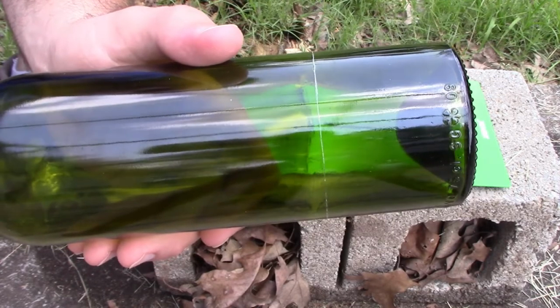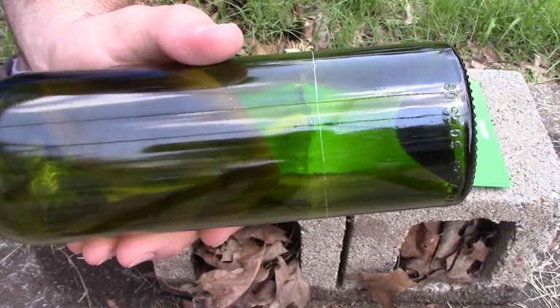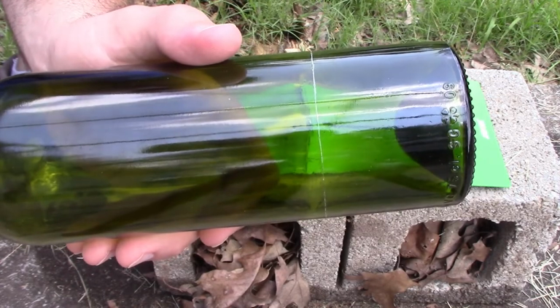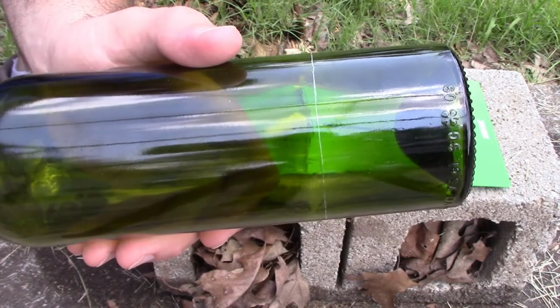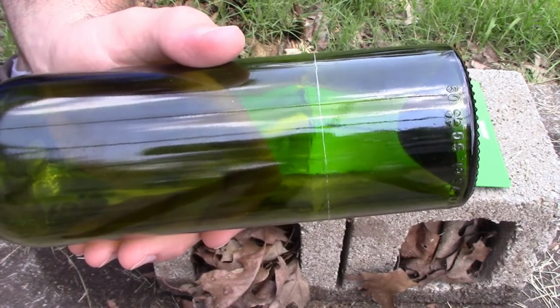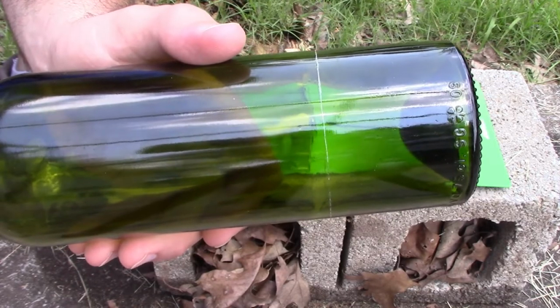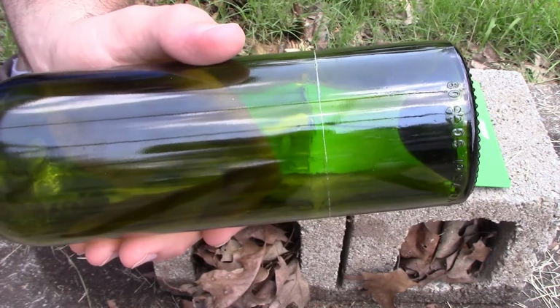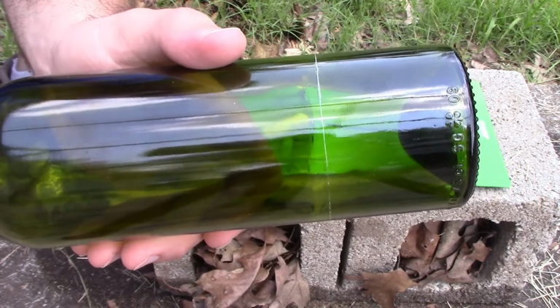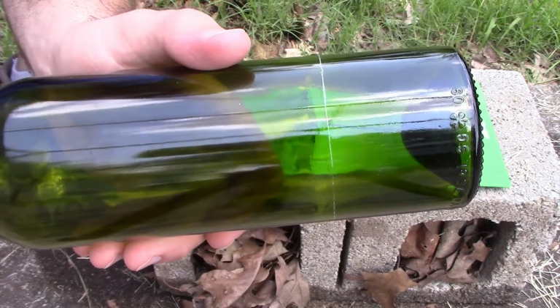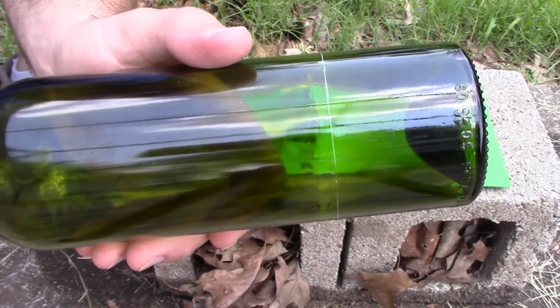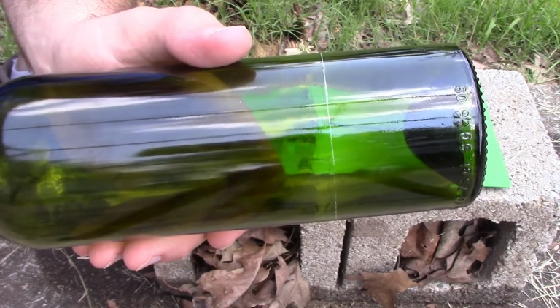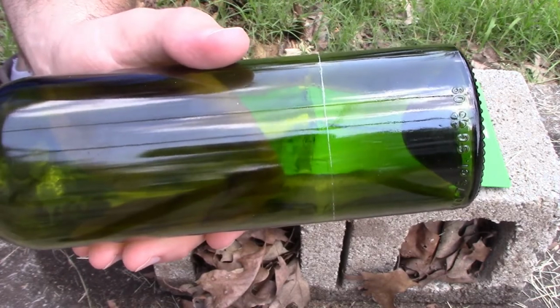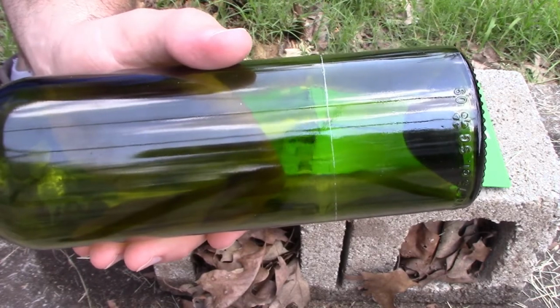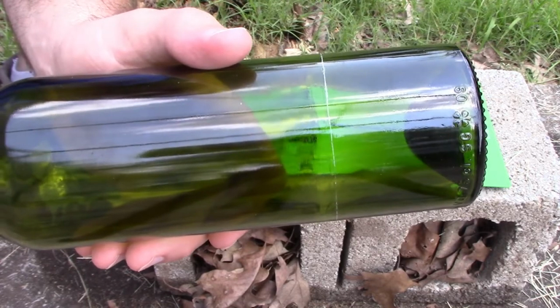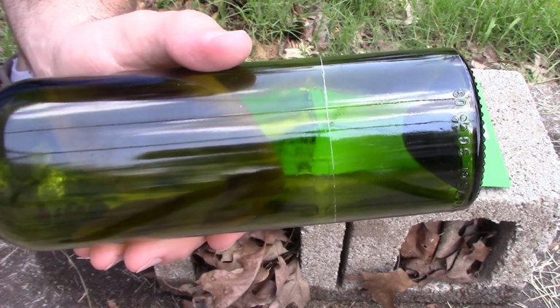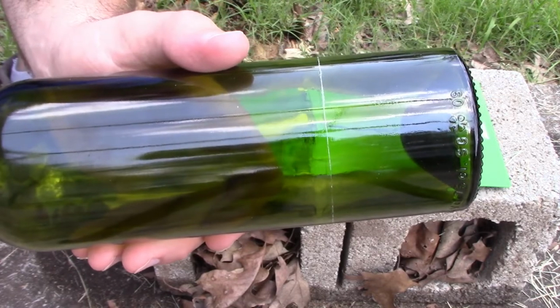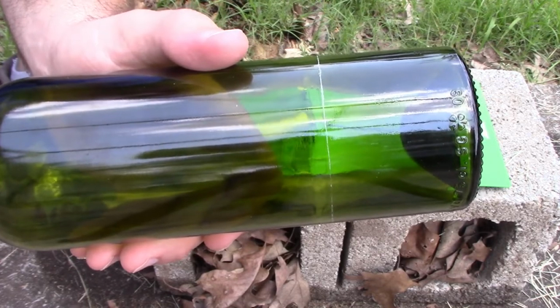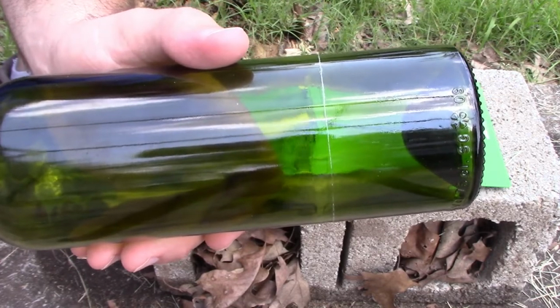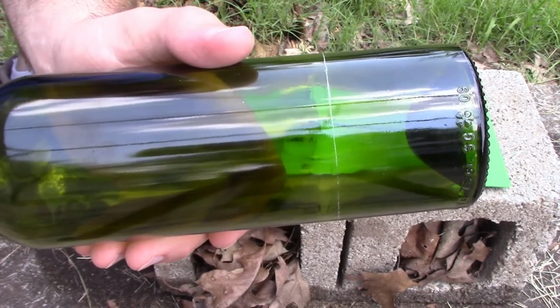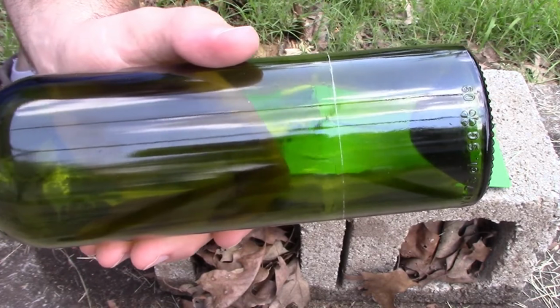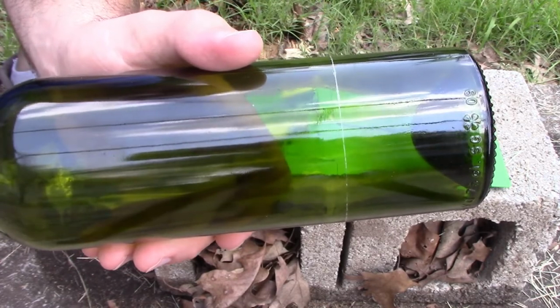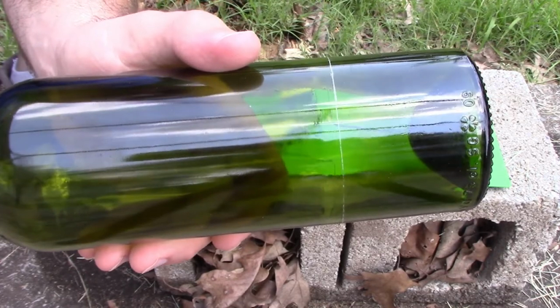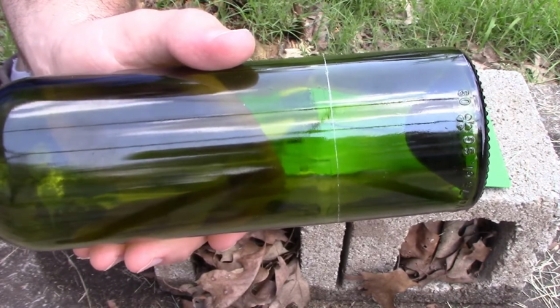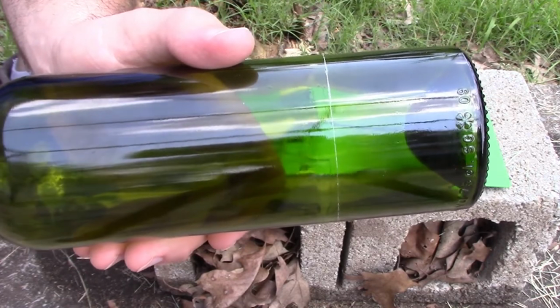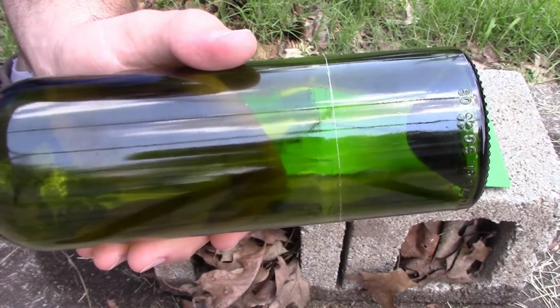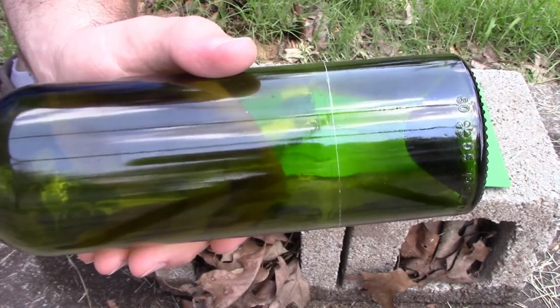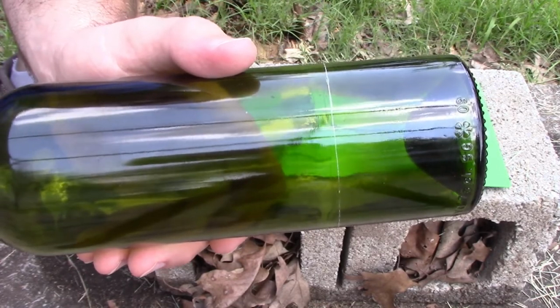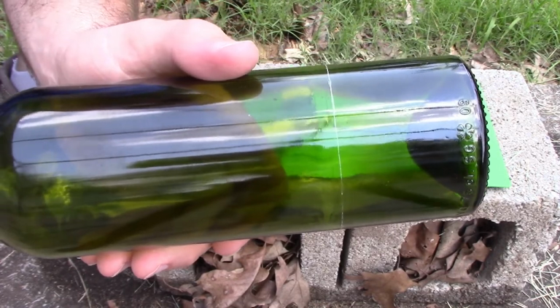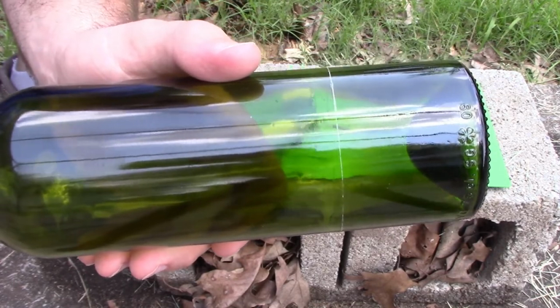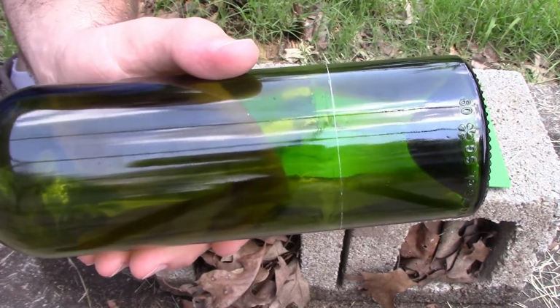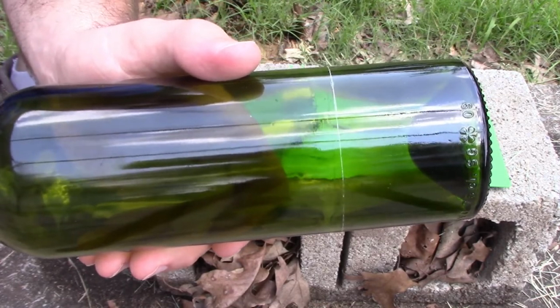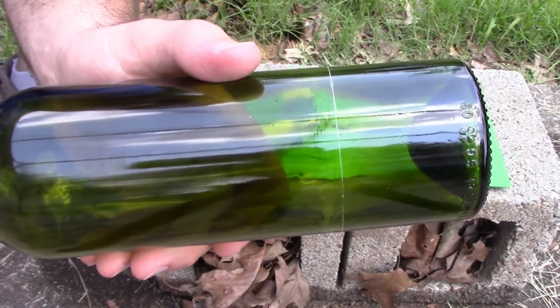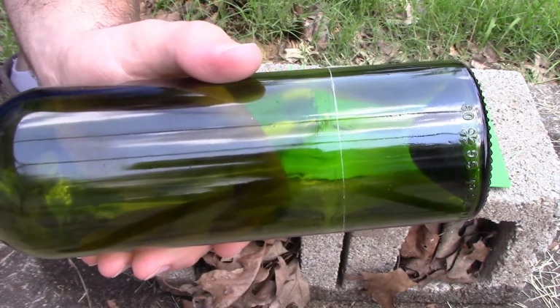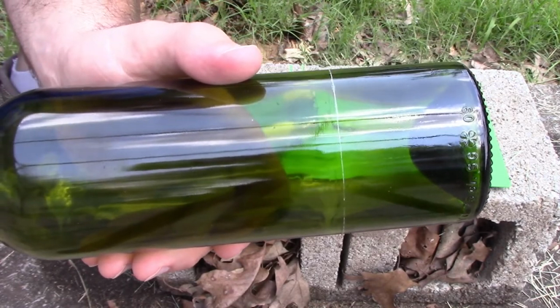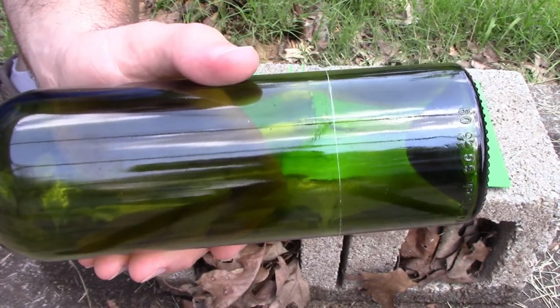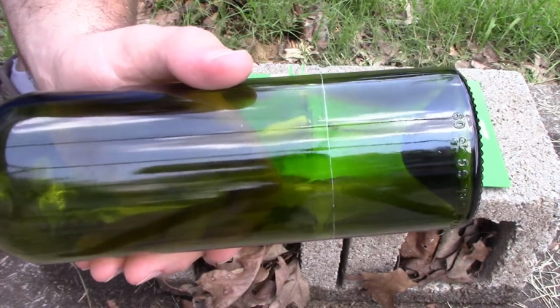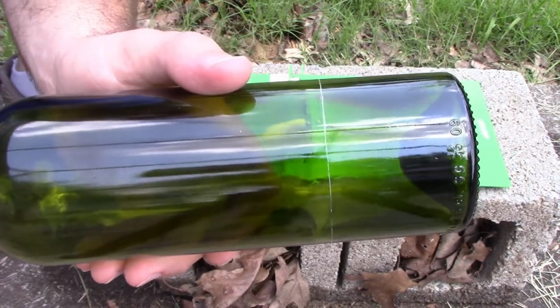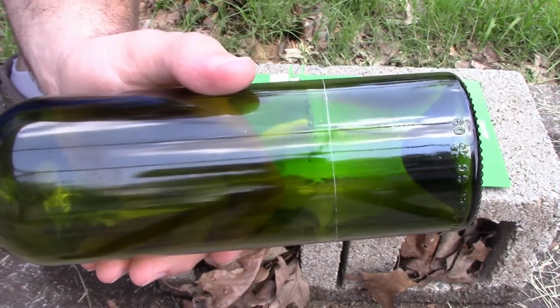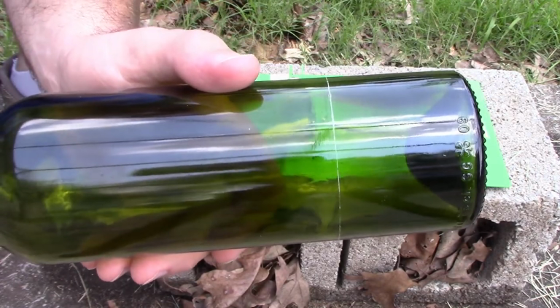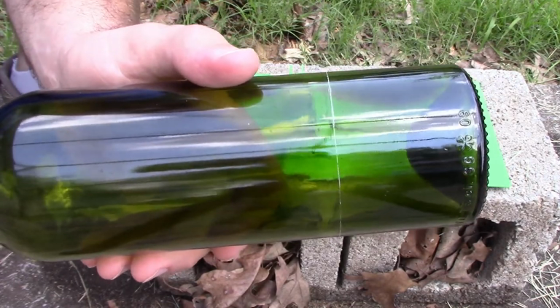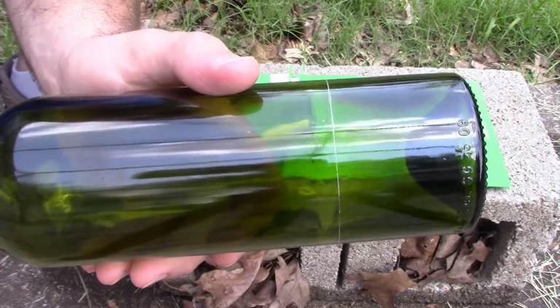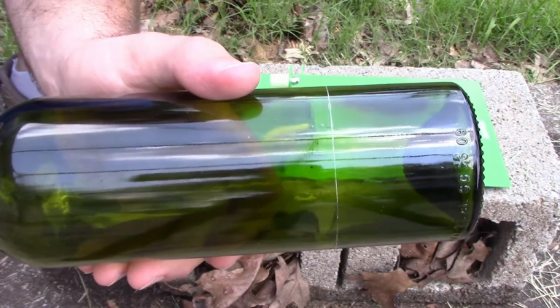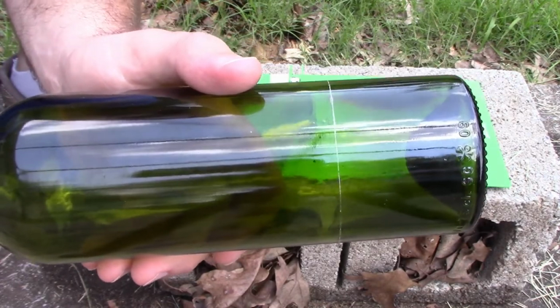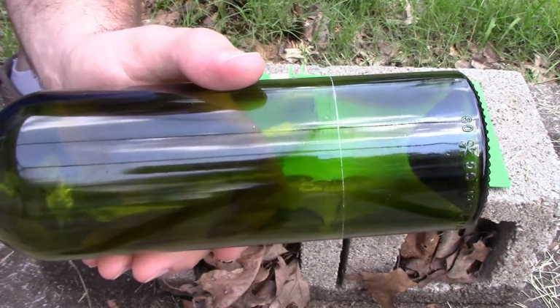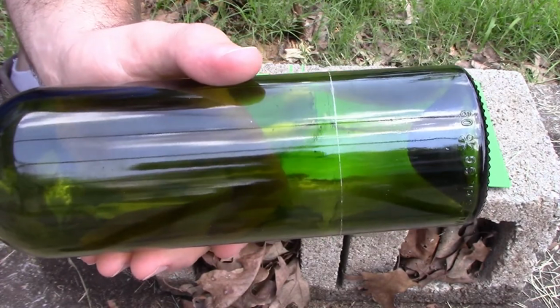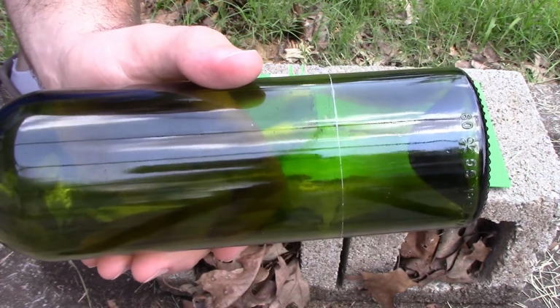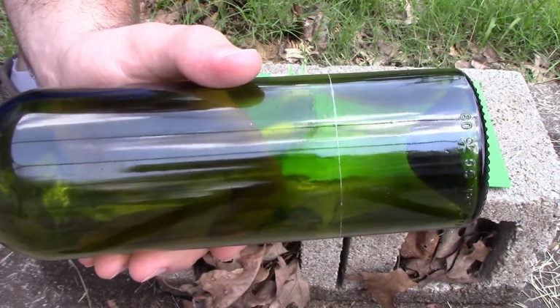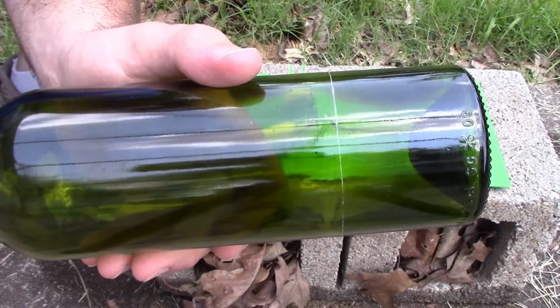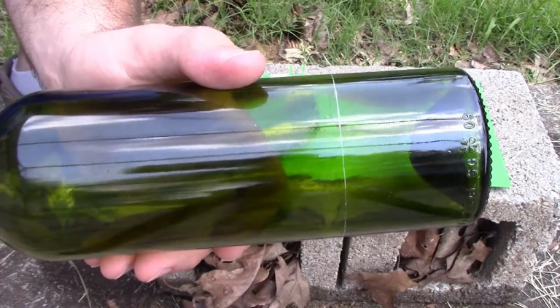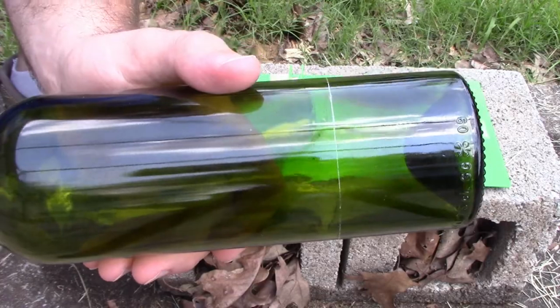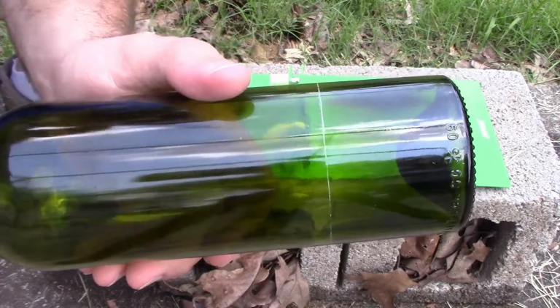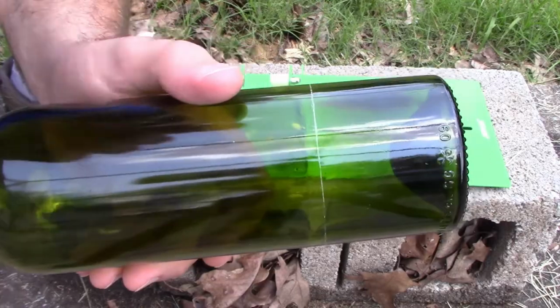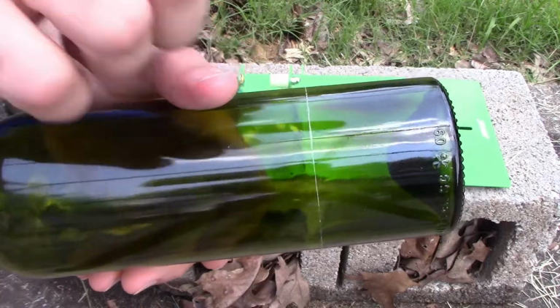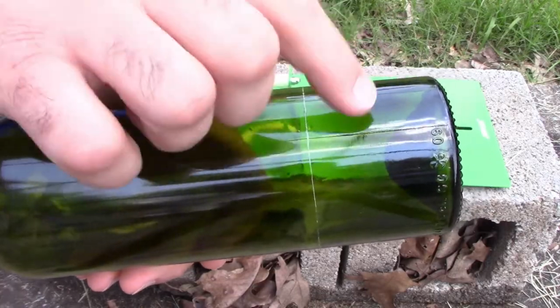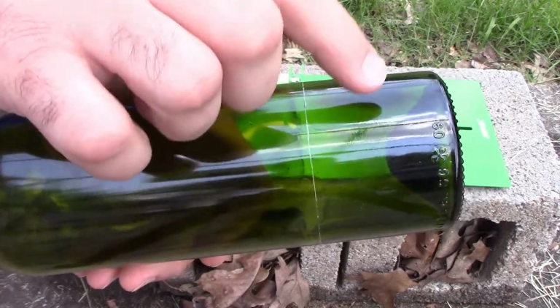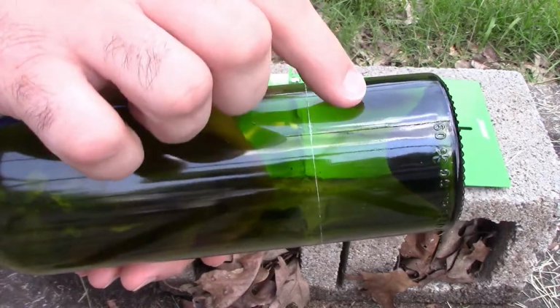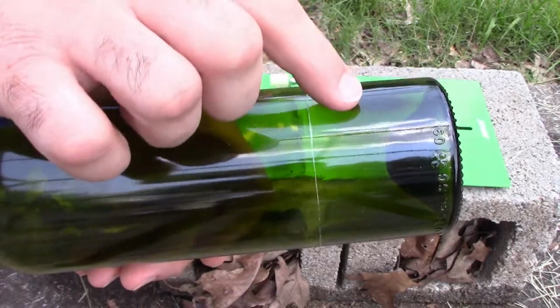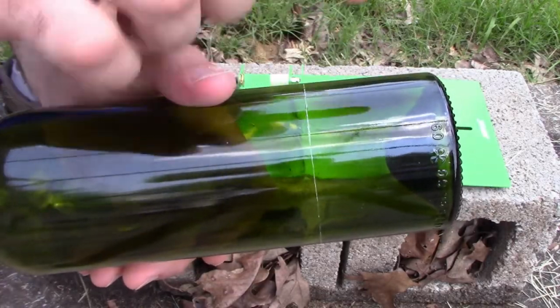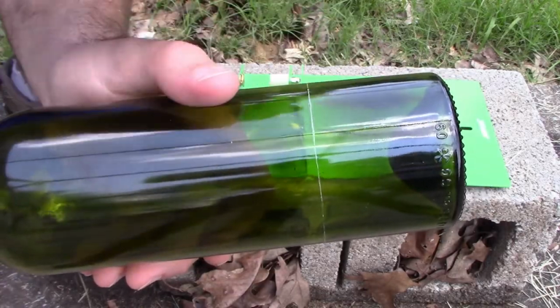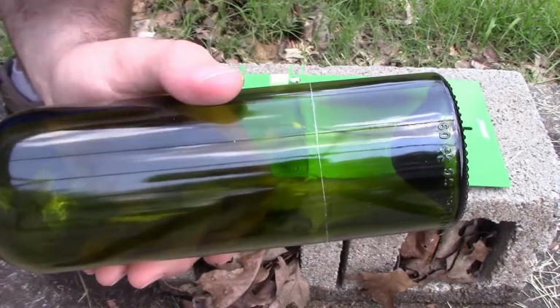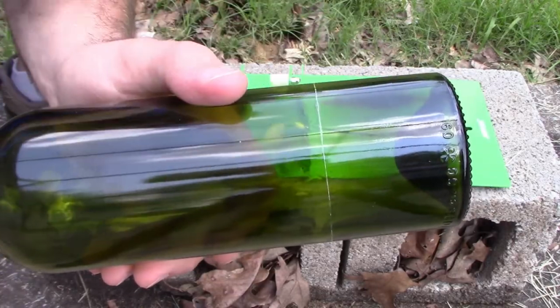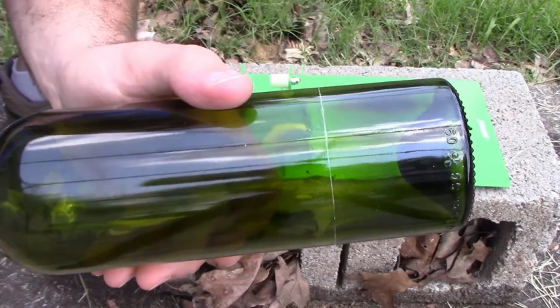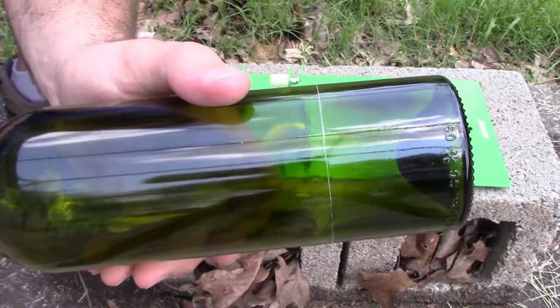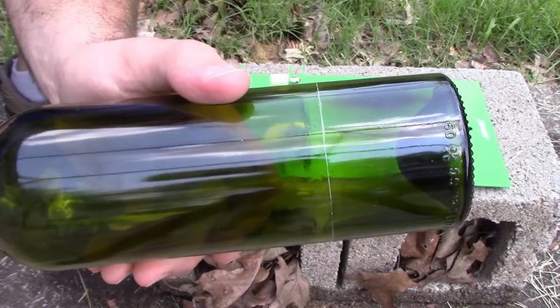We're going to go ahead and start heating and cooling it. We're going to use really cold water and then really hot water, and we're going to go back and forth until this ends up popping off.